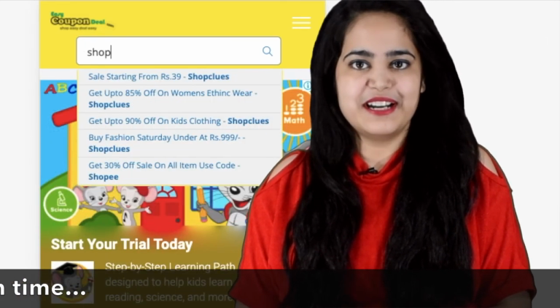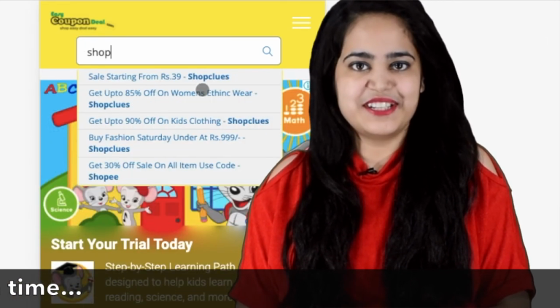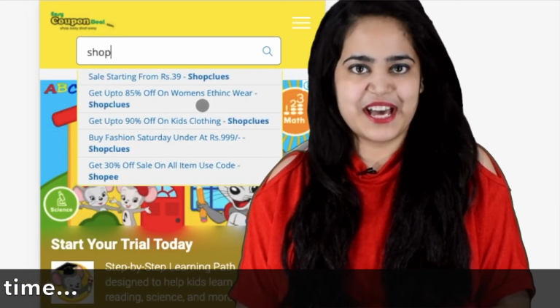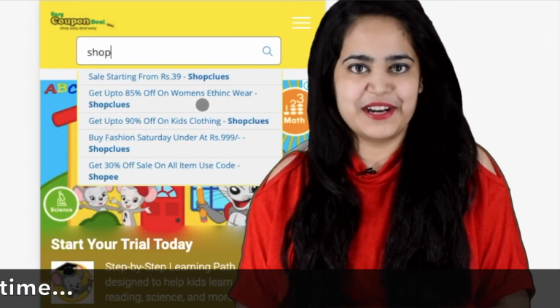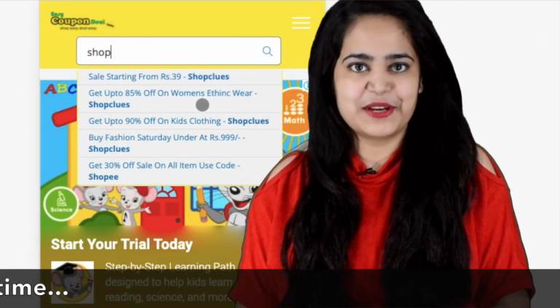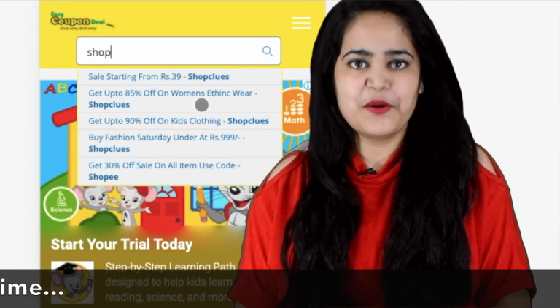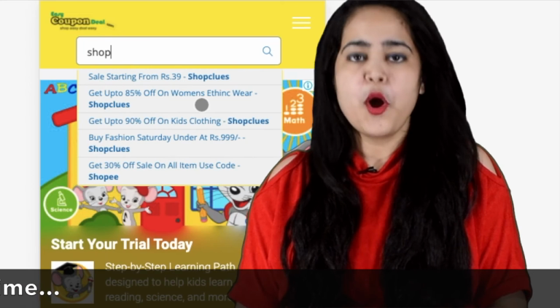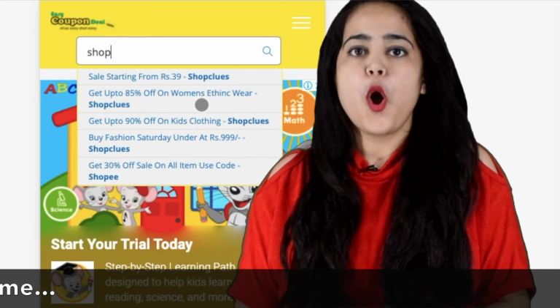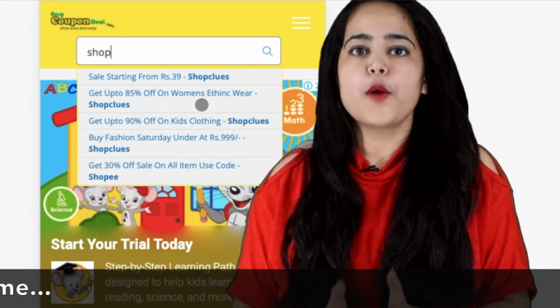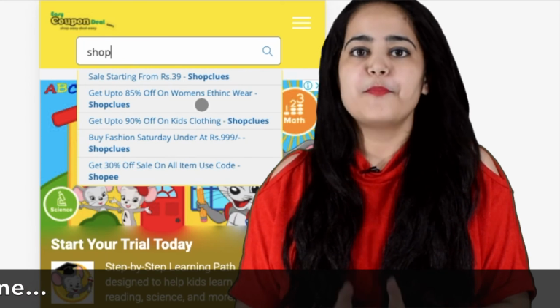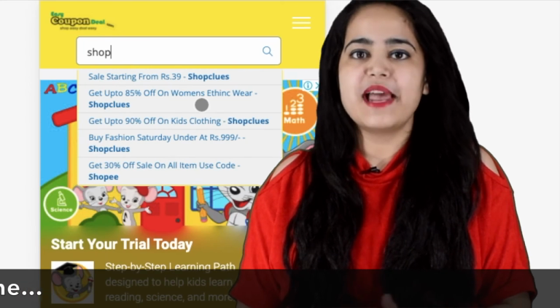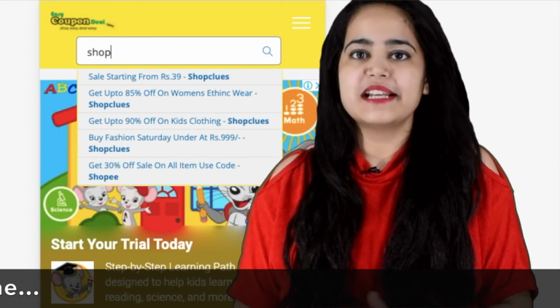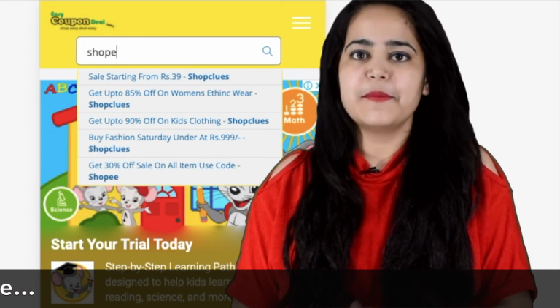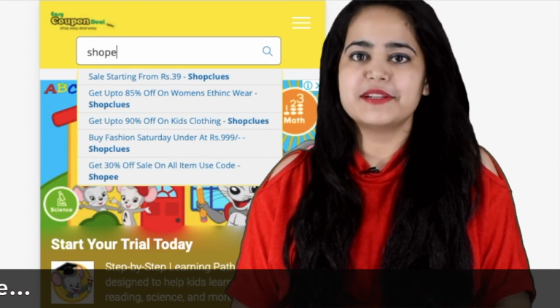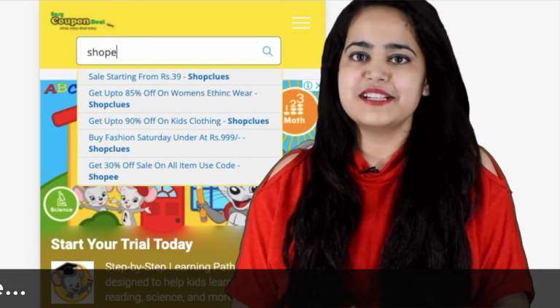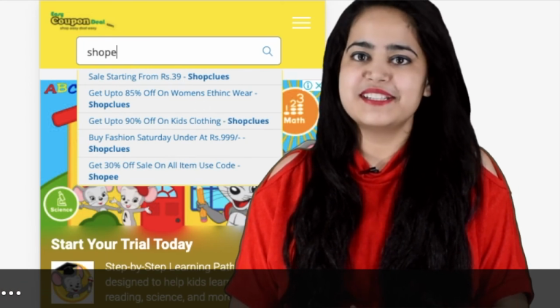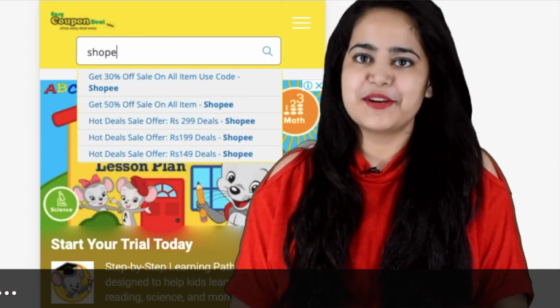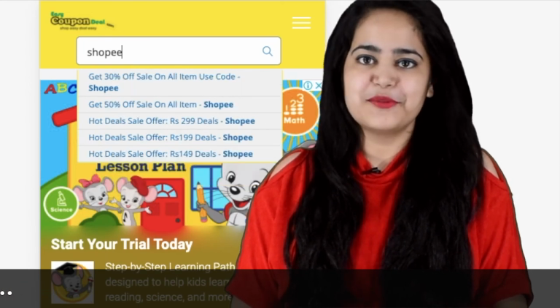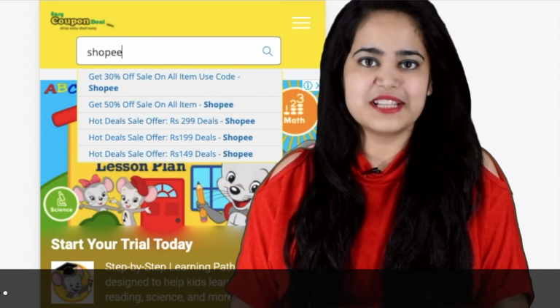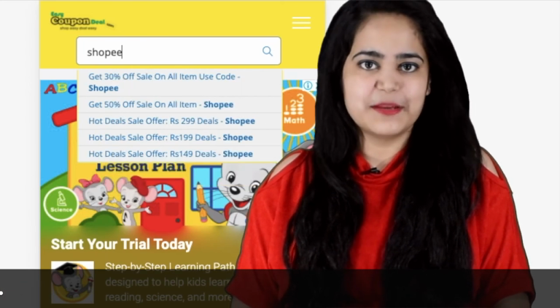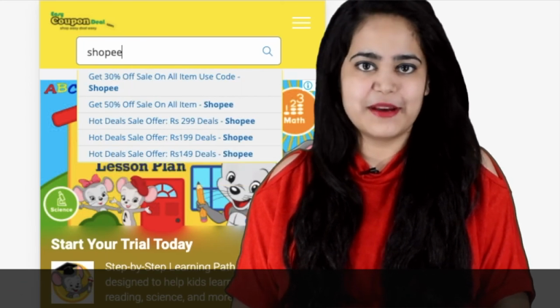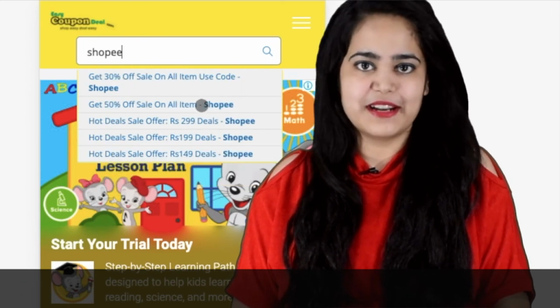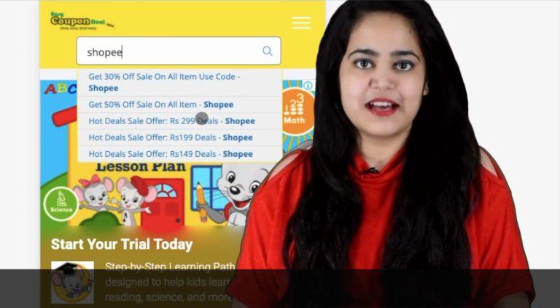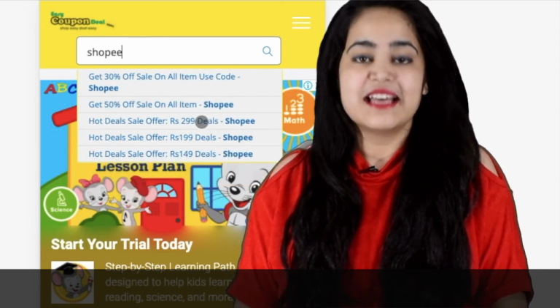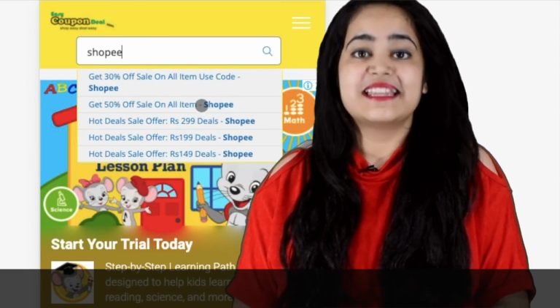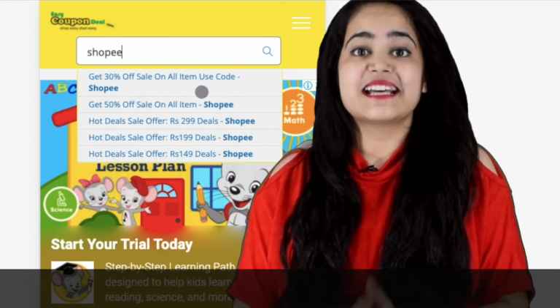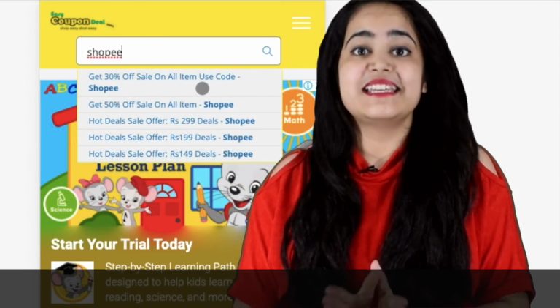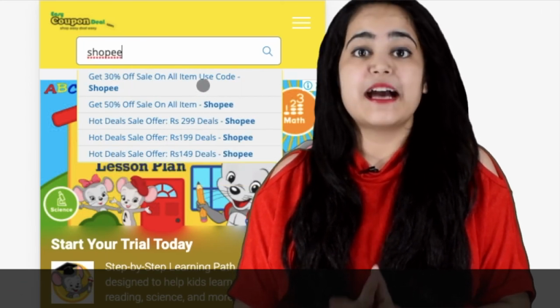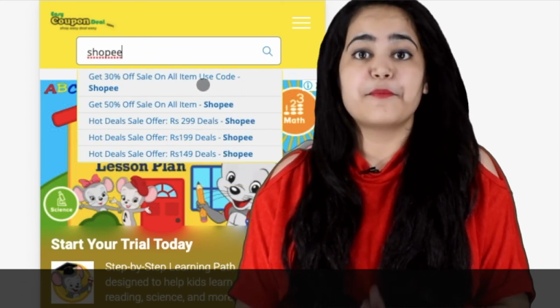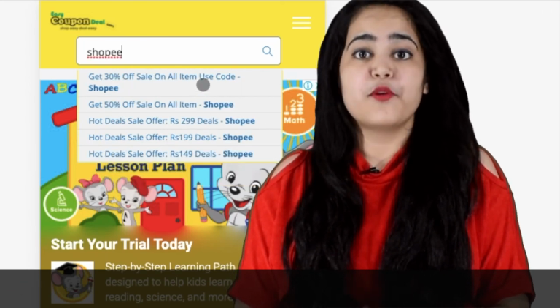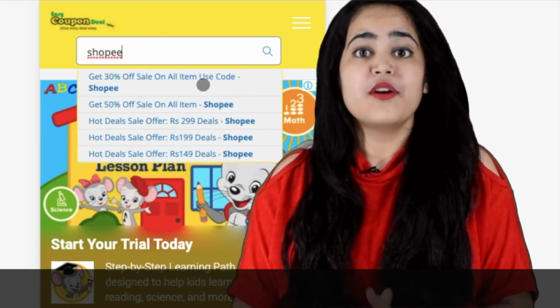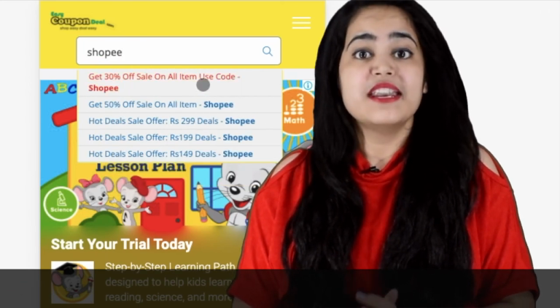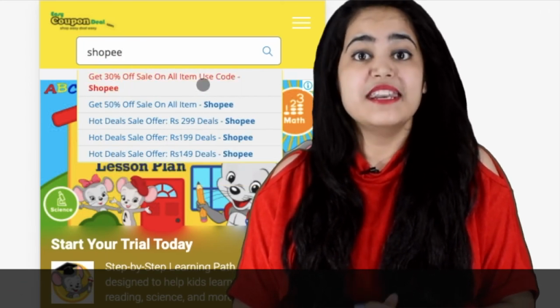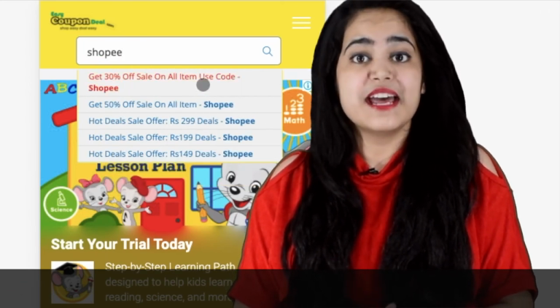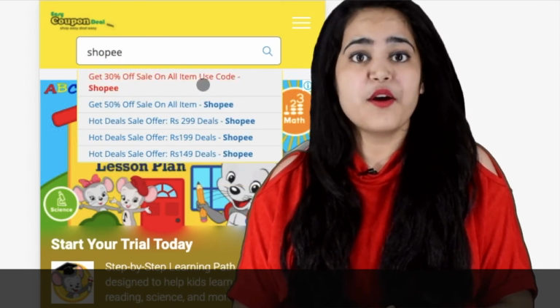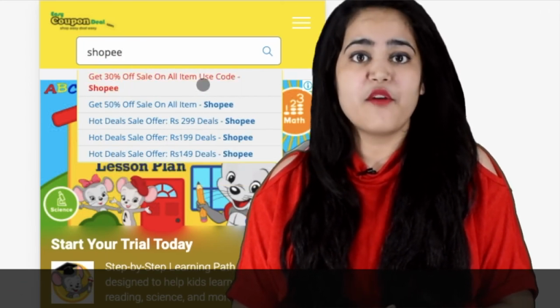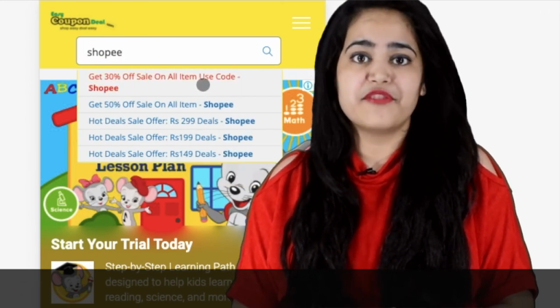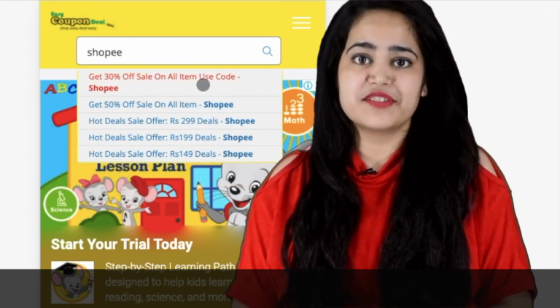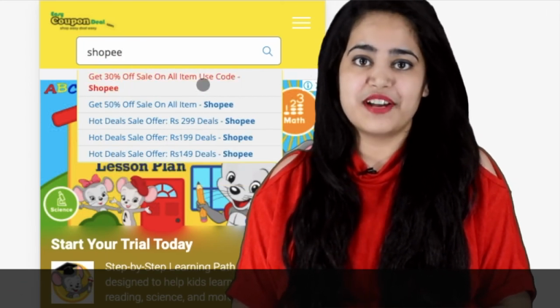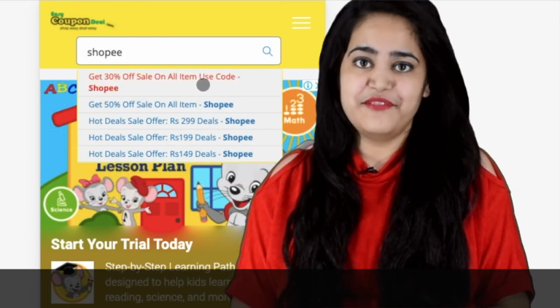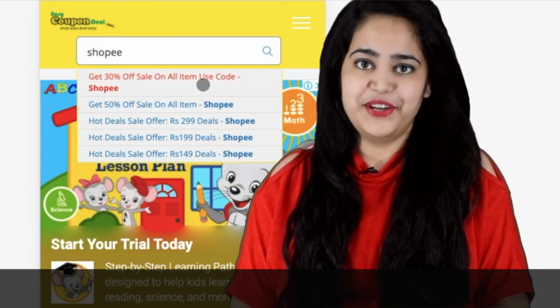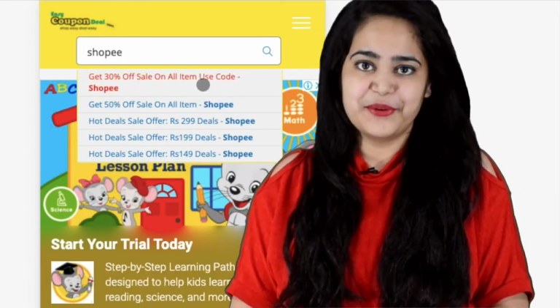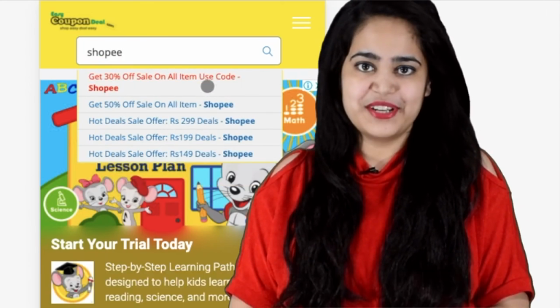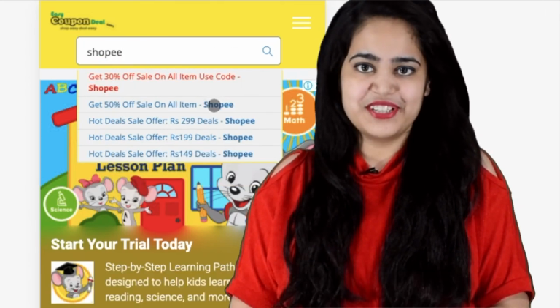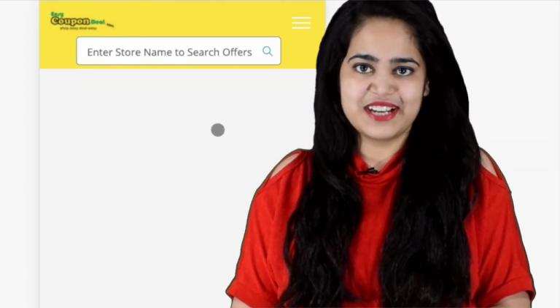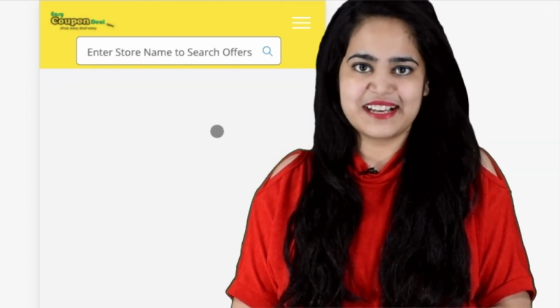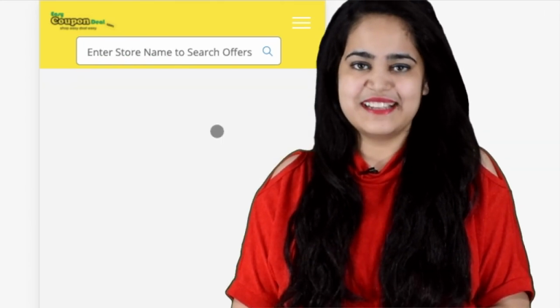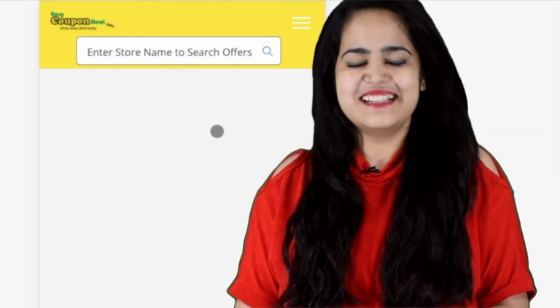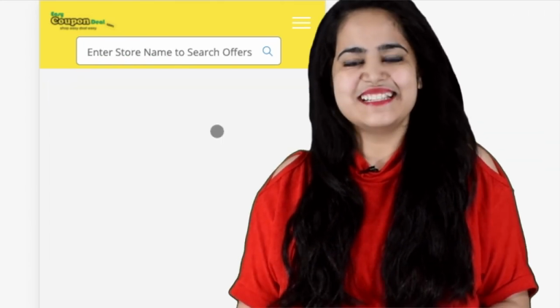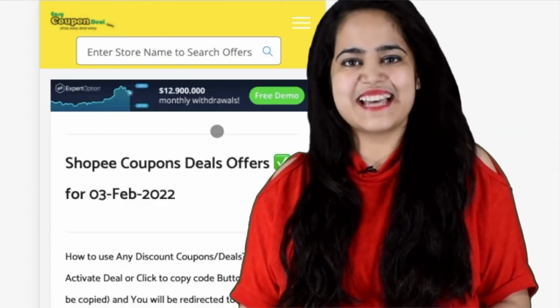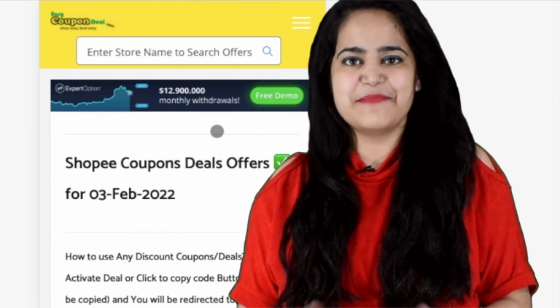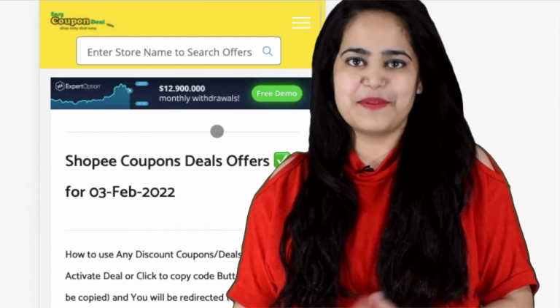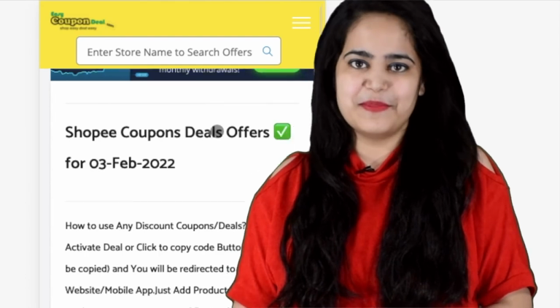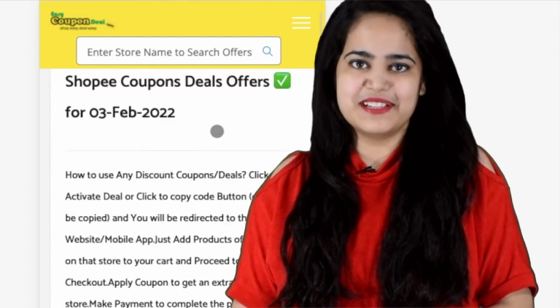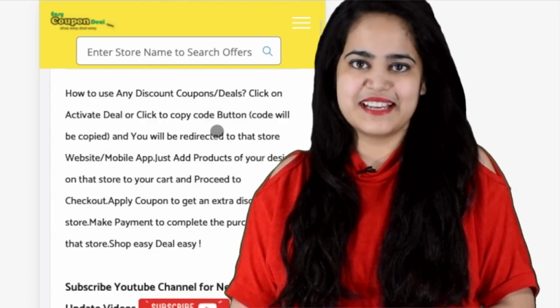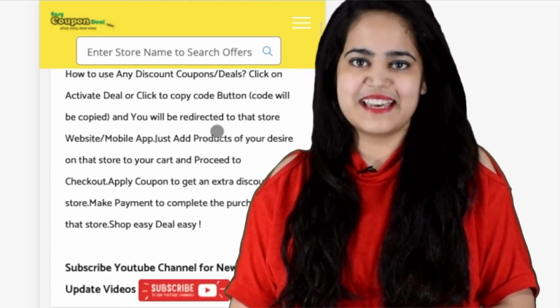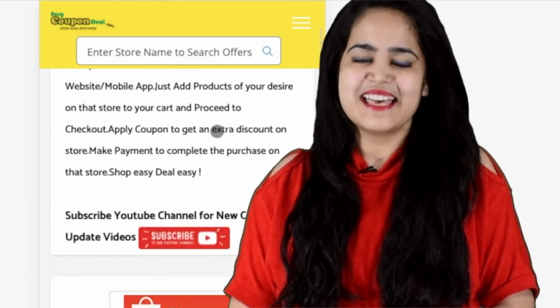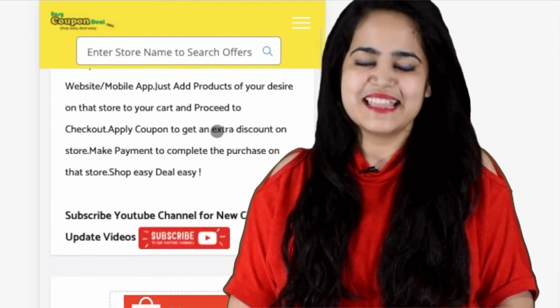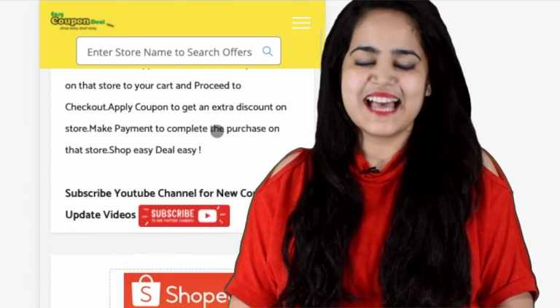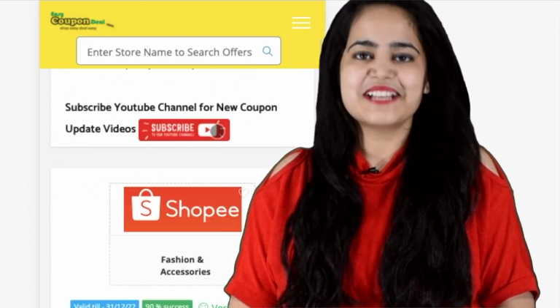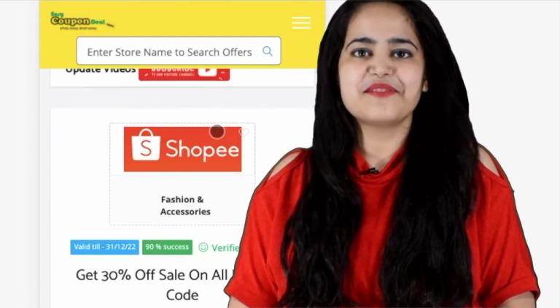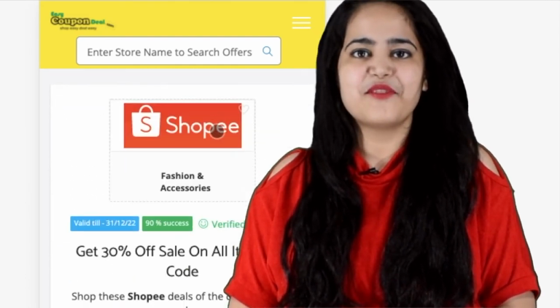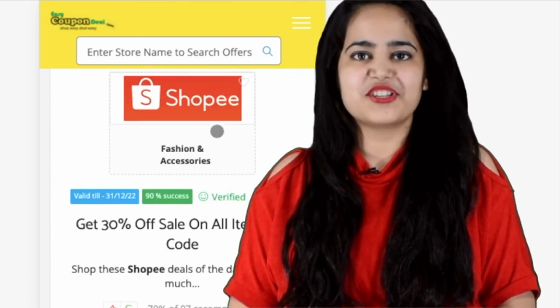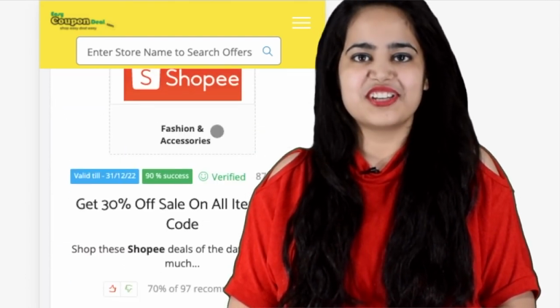If you like this video, please like, share, and subscribe to the channel and press the bell button so that you get notified about new offers videos on time. Thanks for watching!